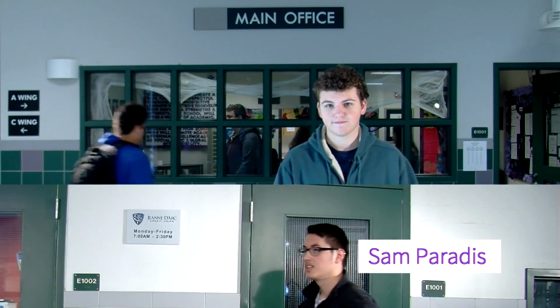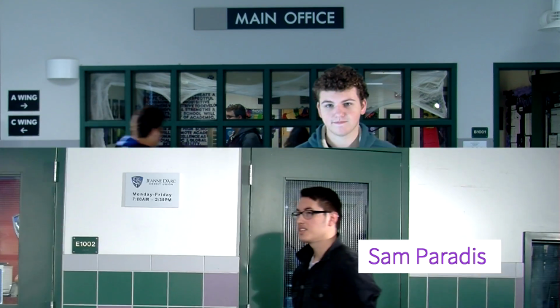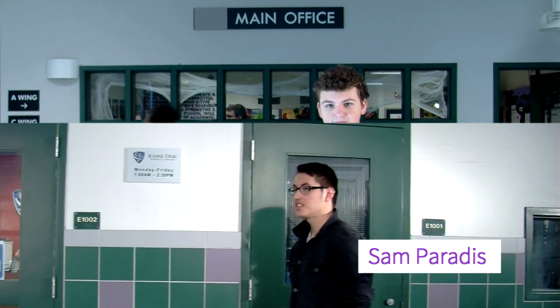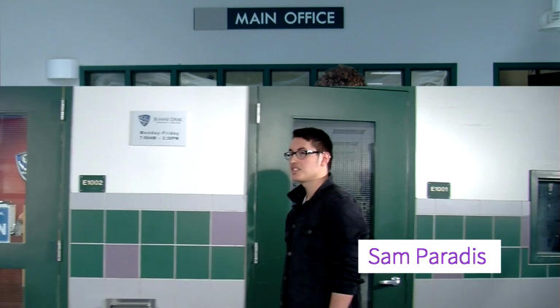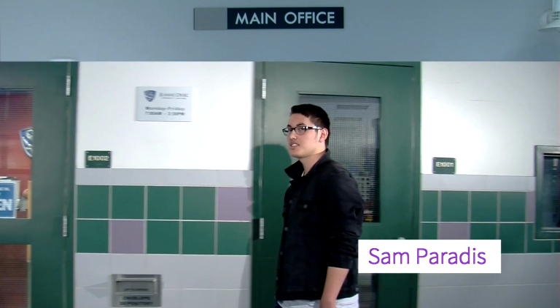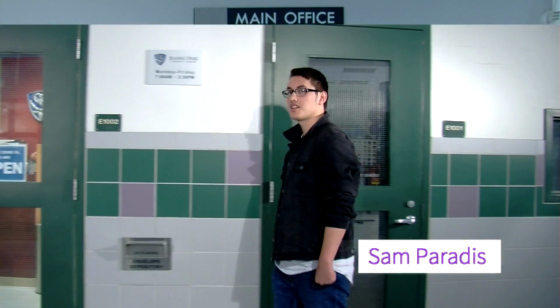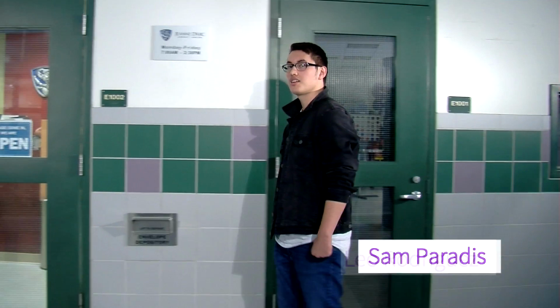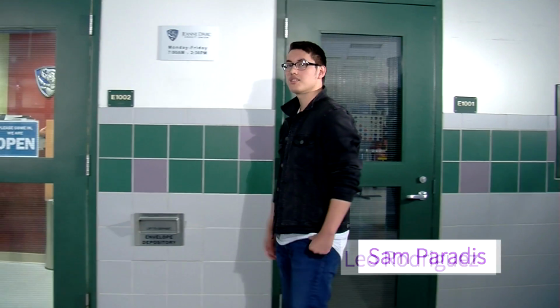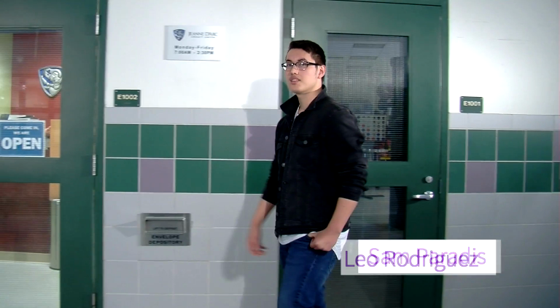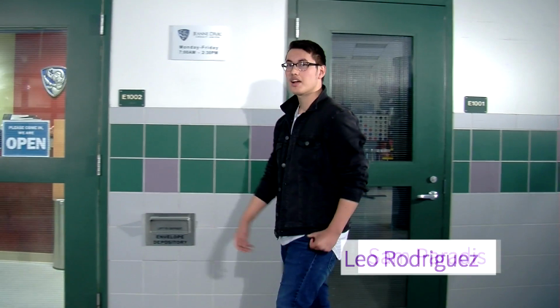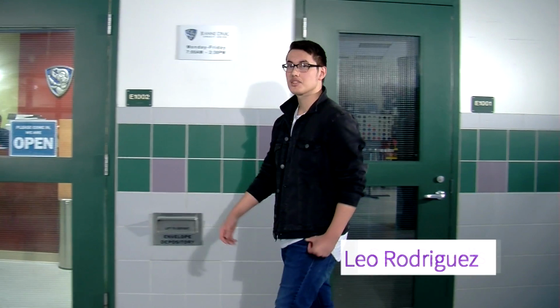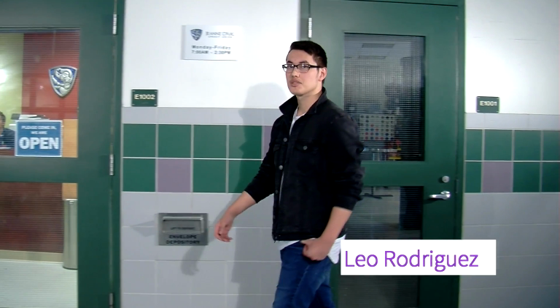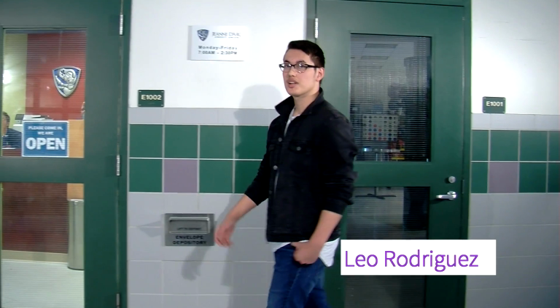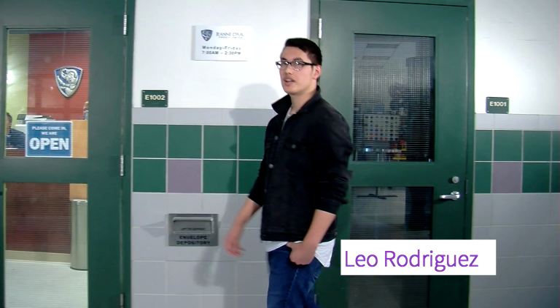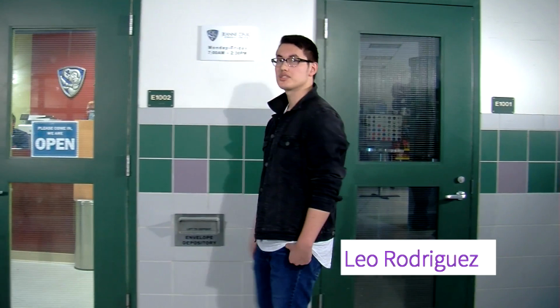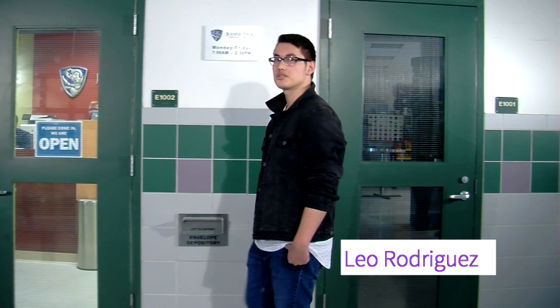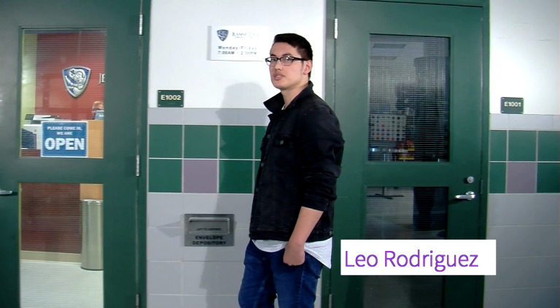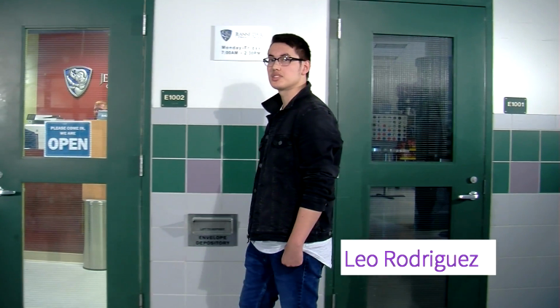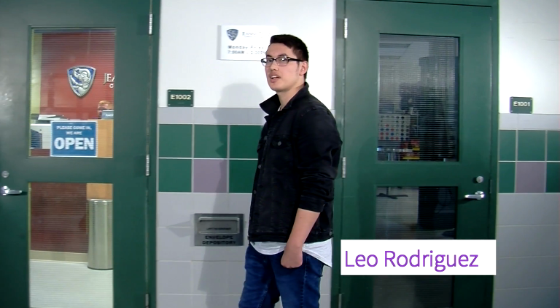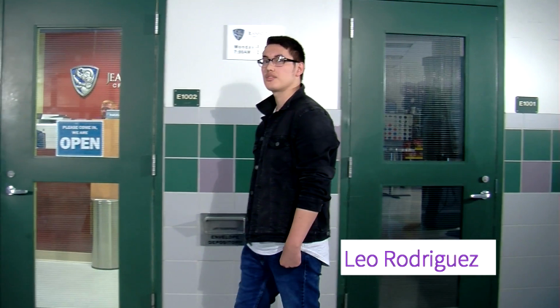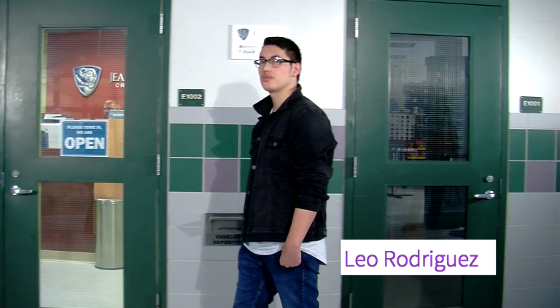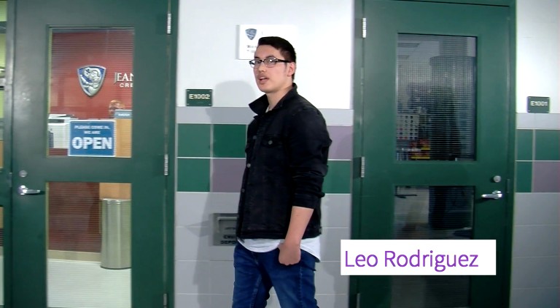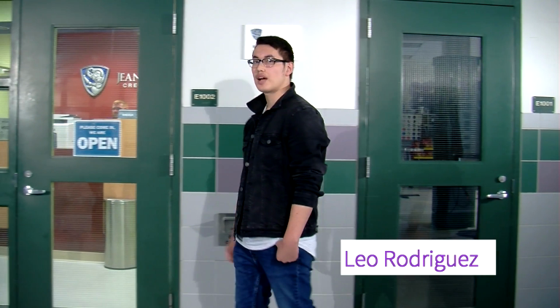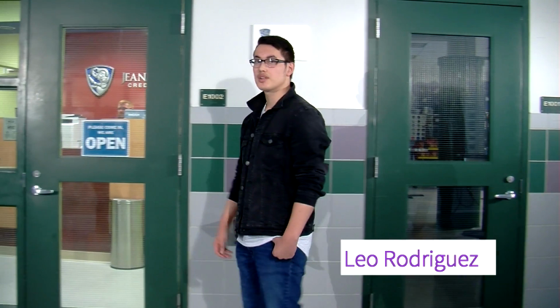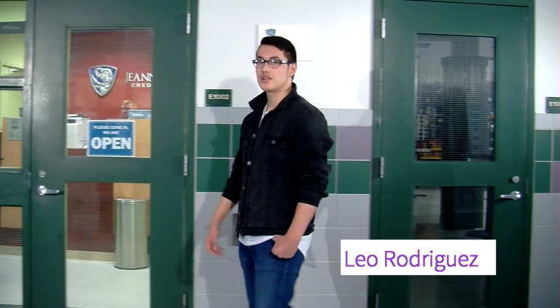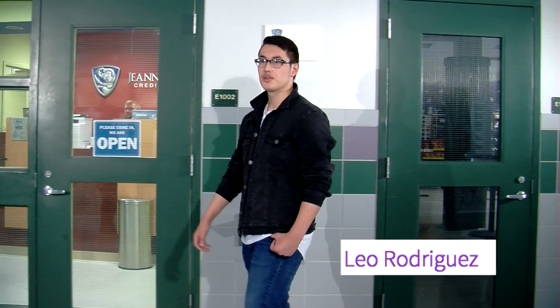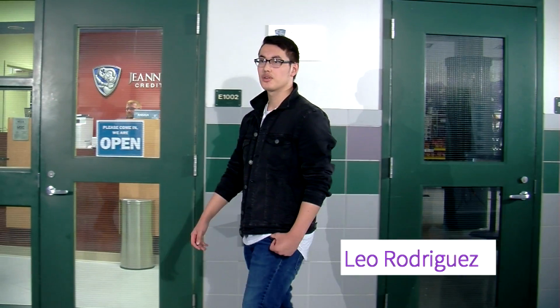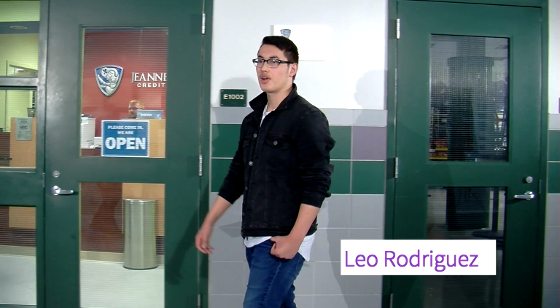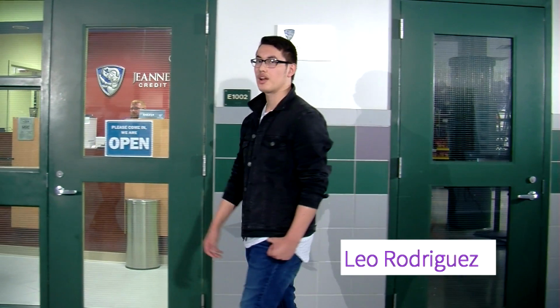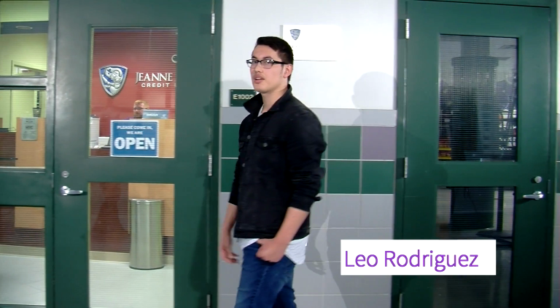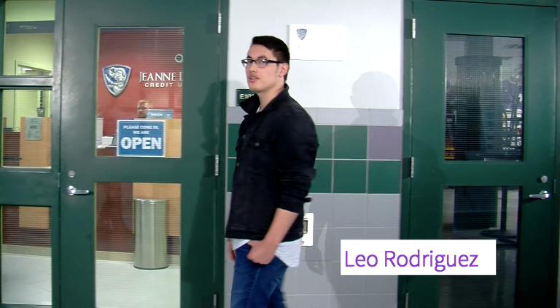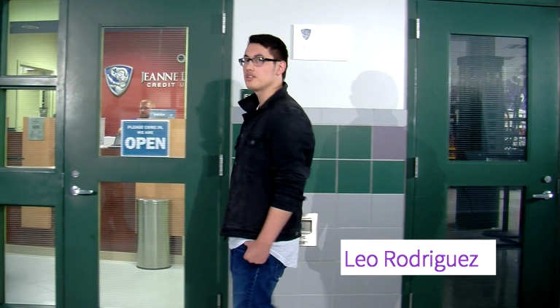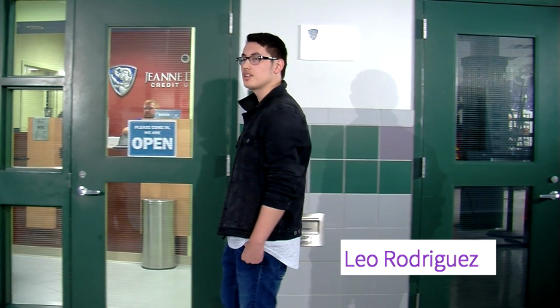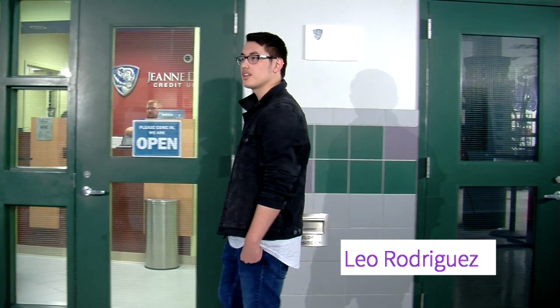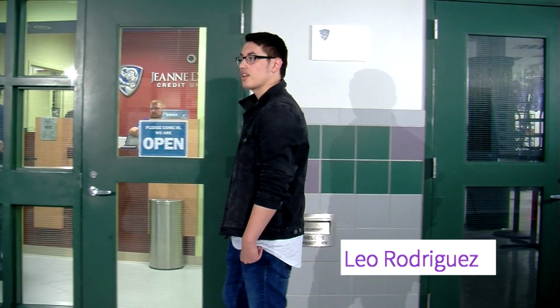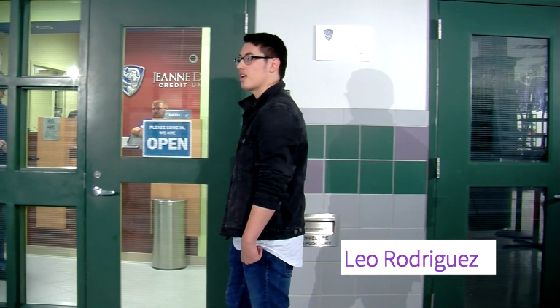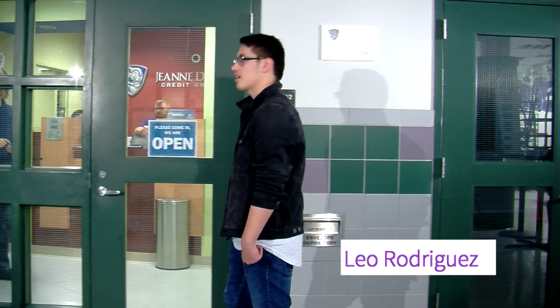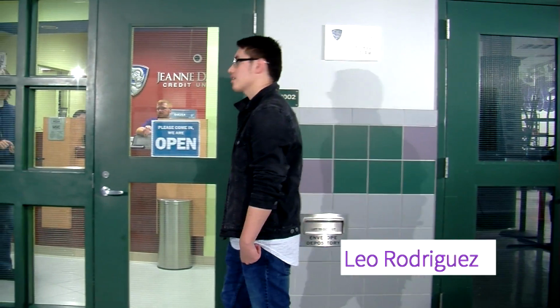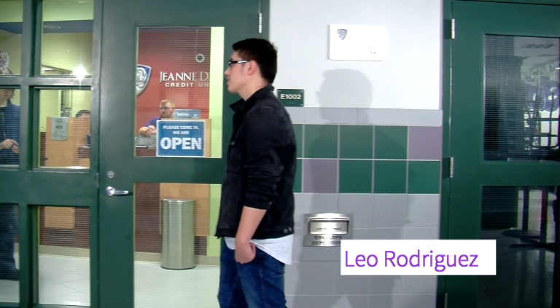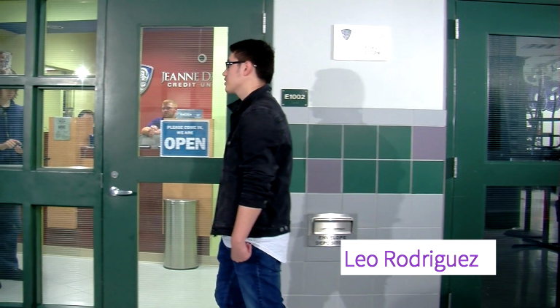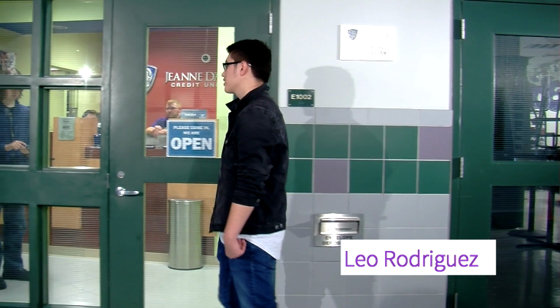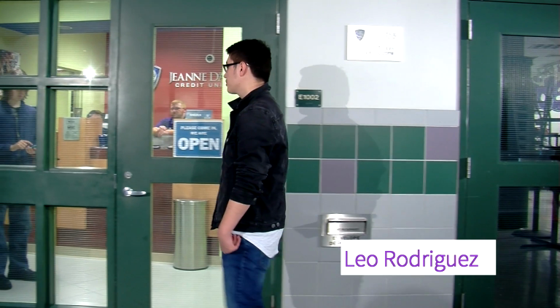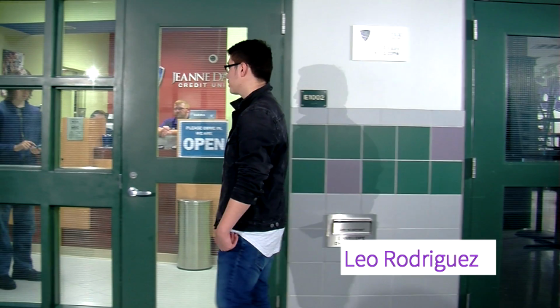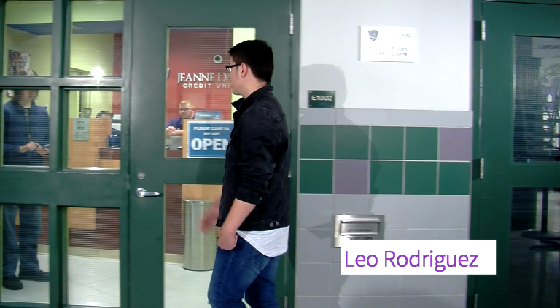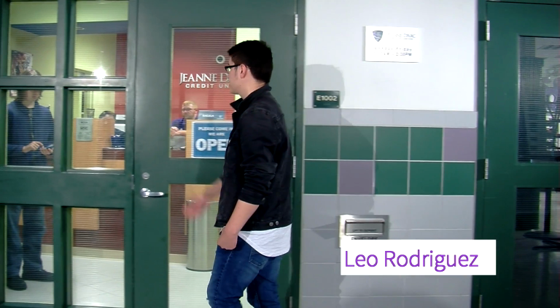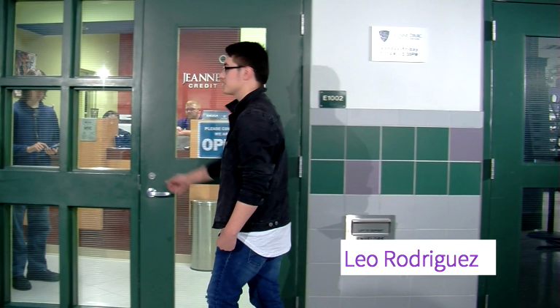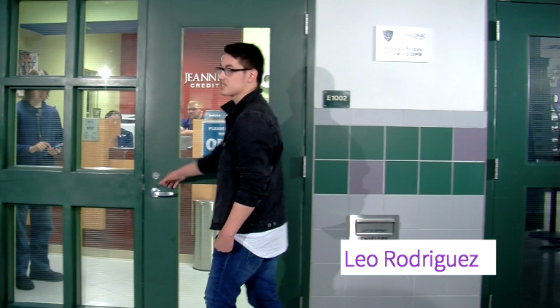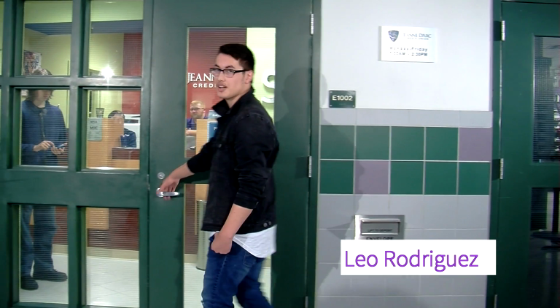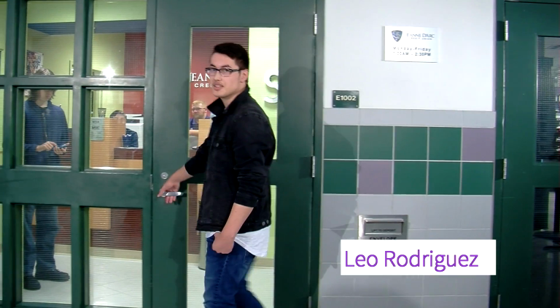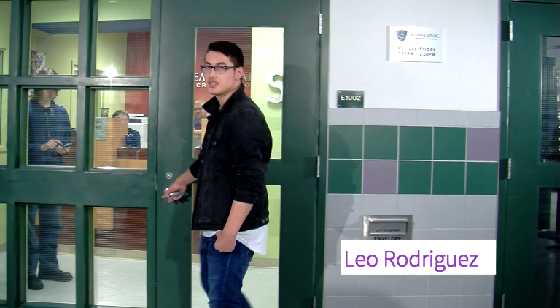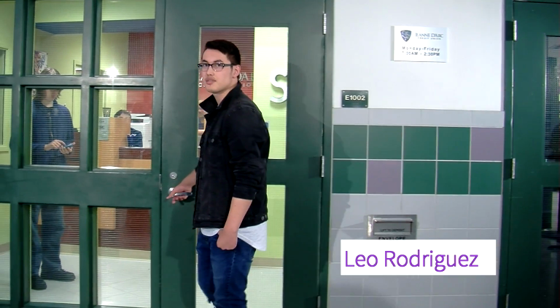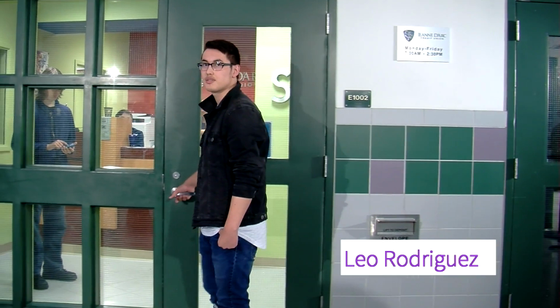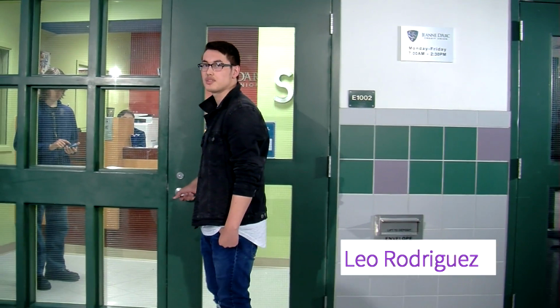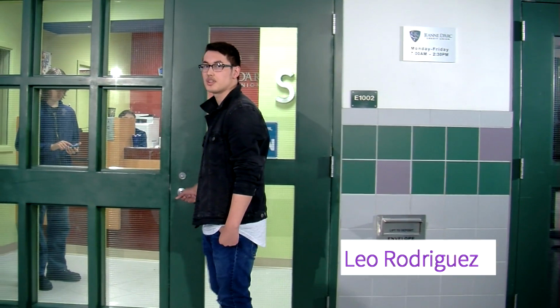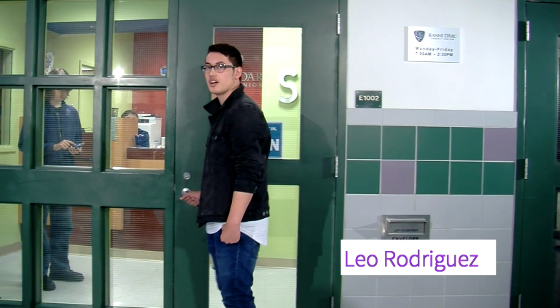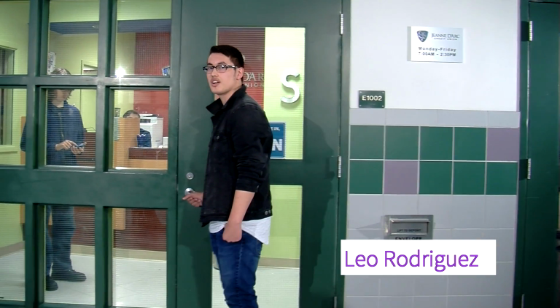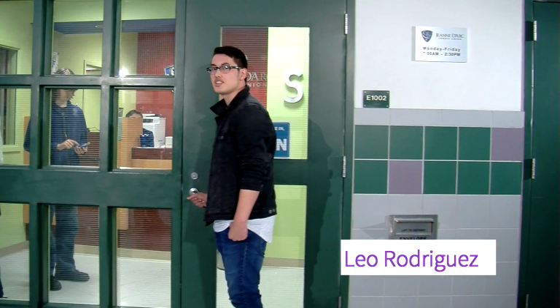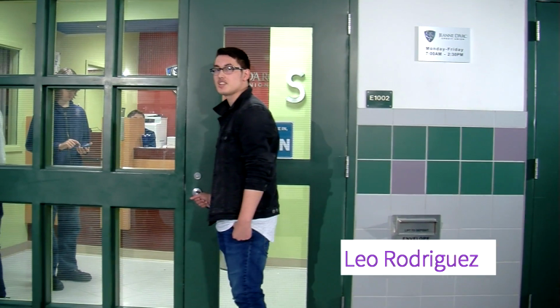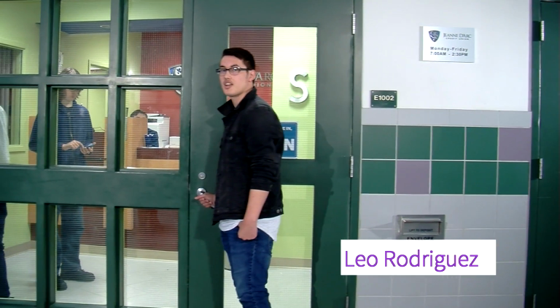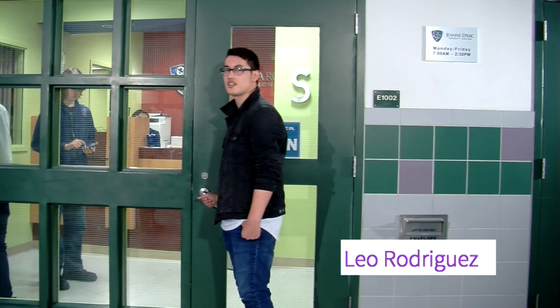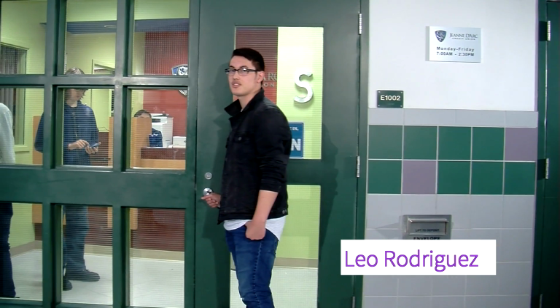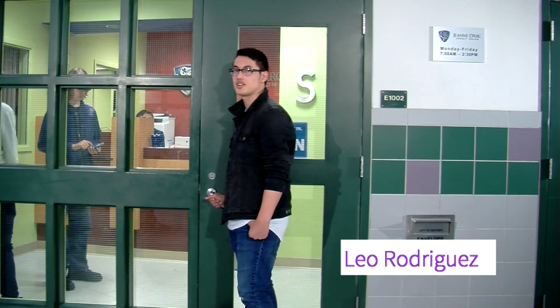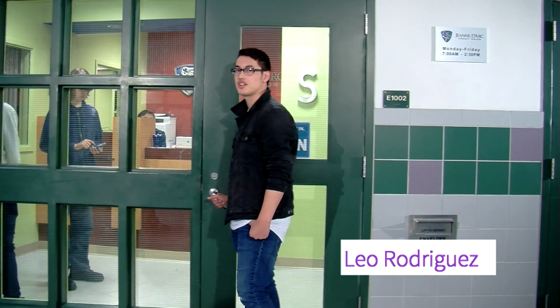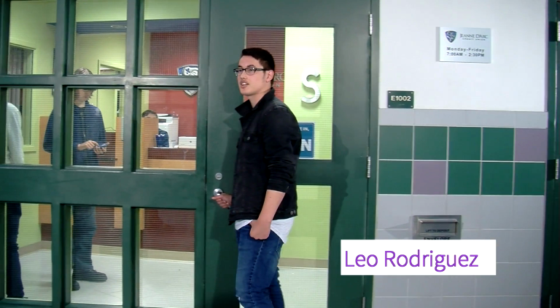Nashville High School South has its own credit union, and it's a good place to start saving for college and a new car.